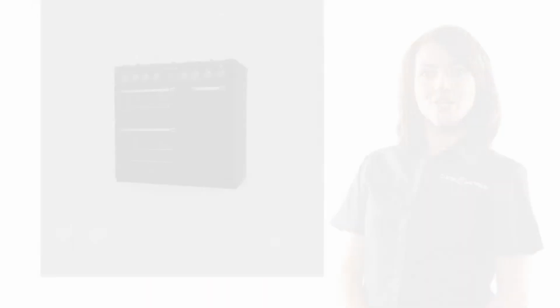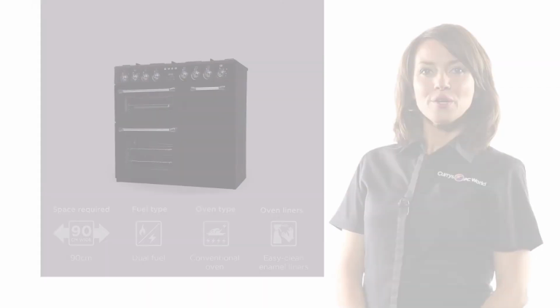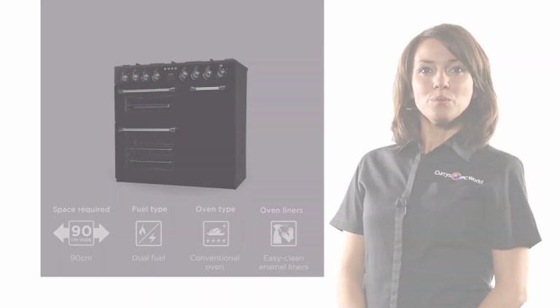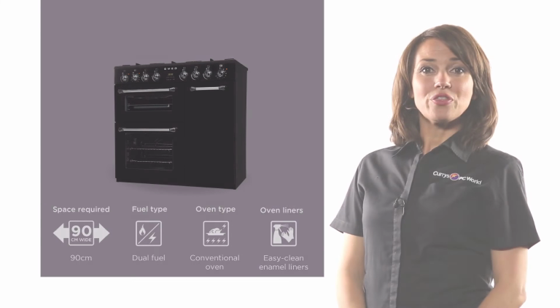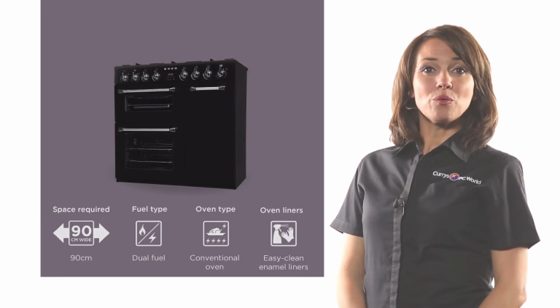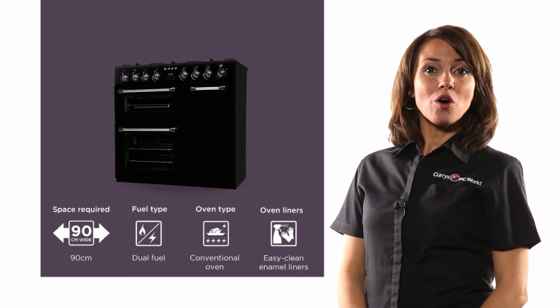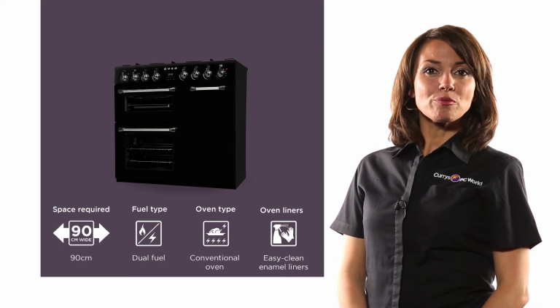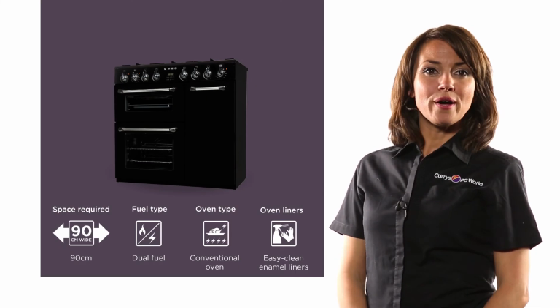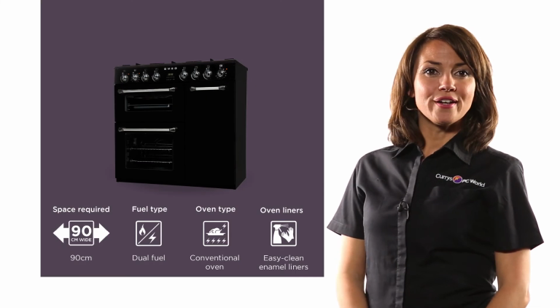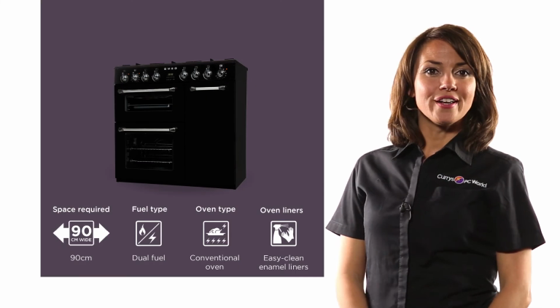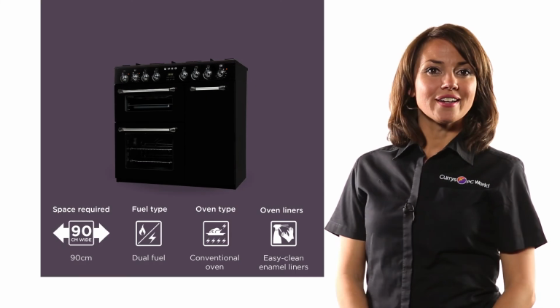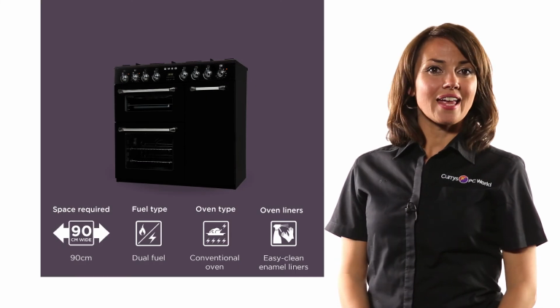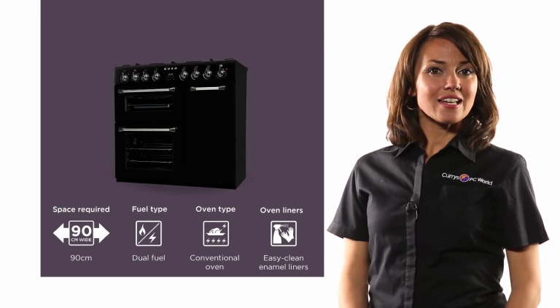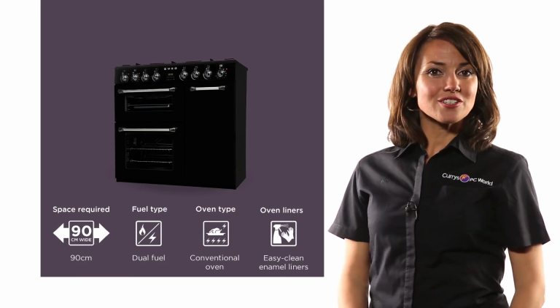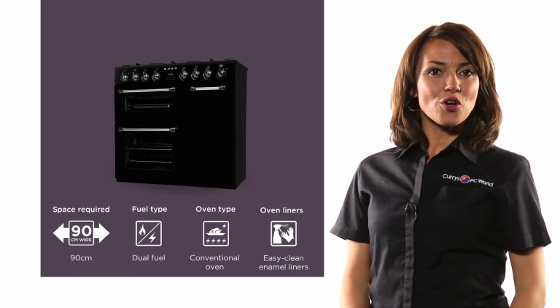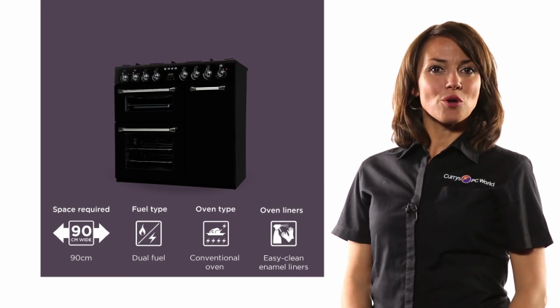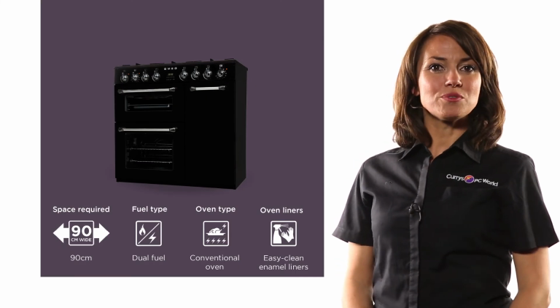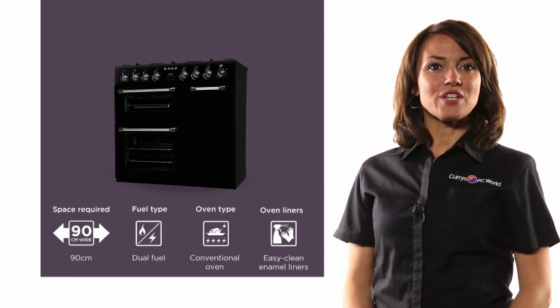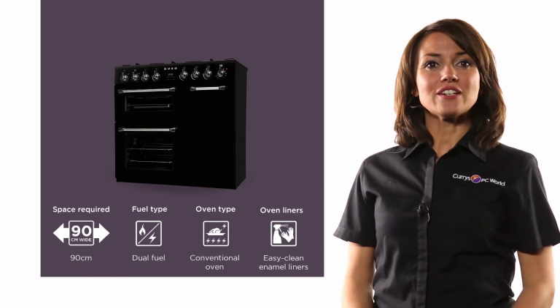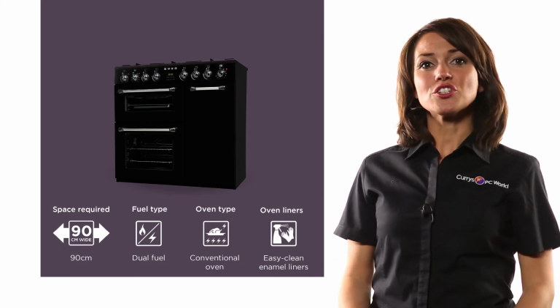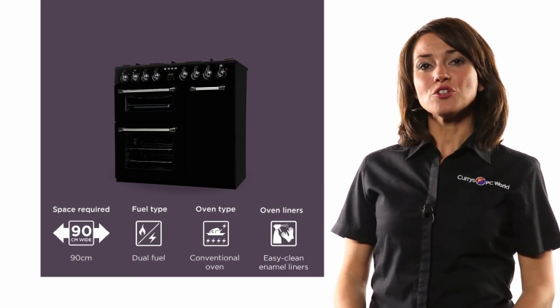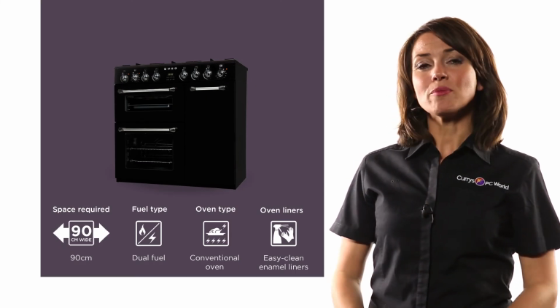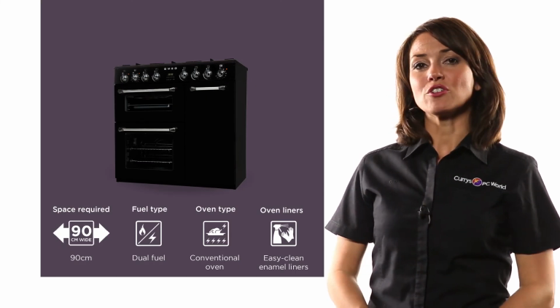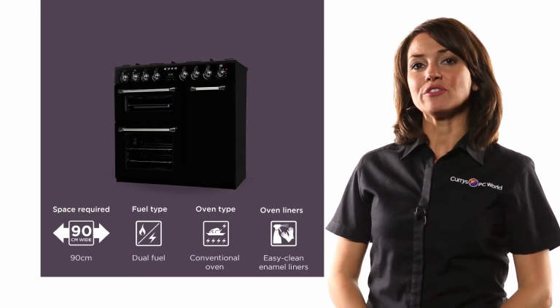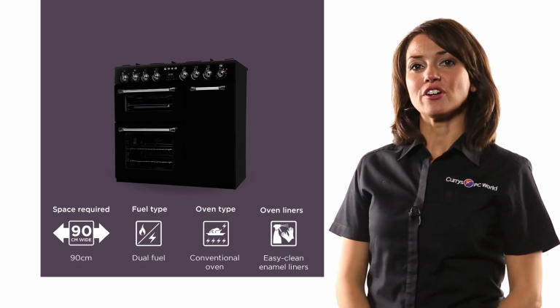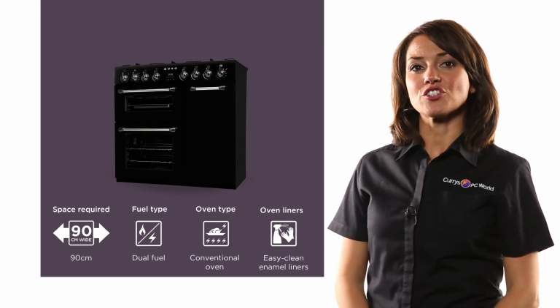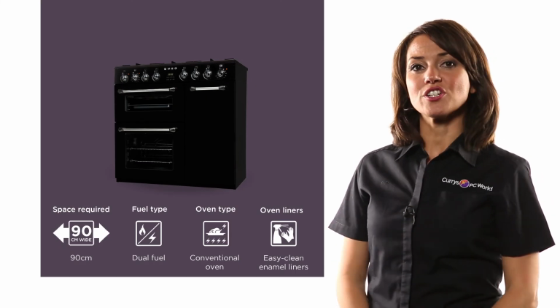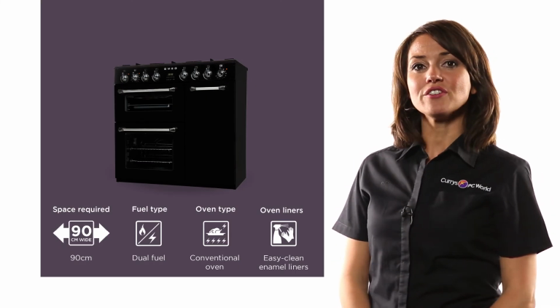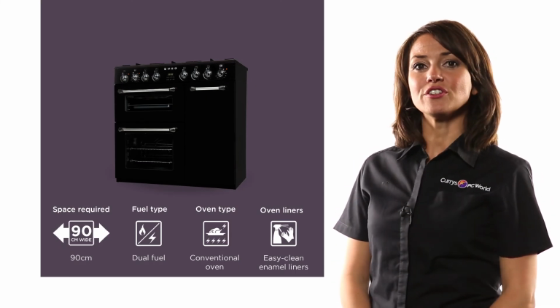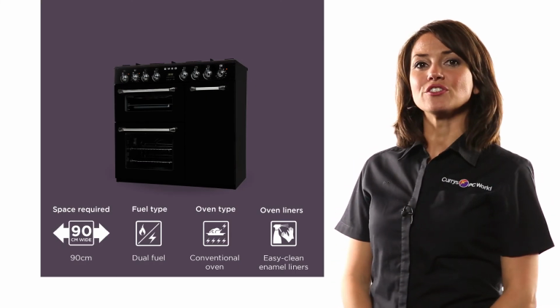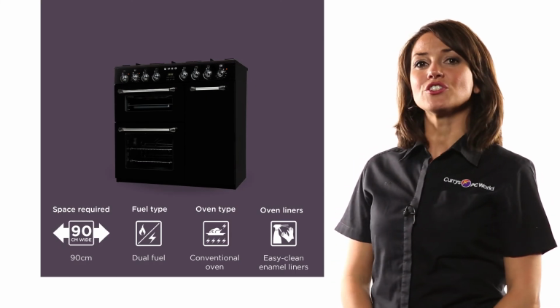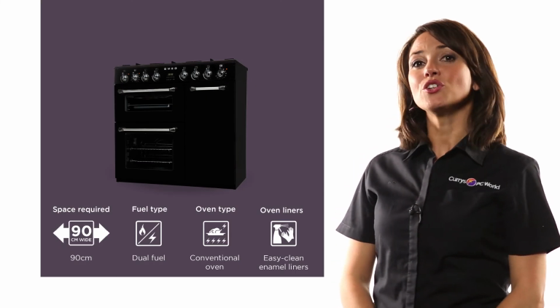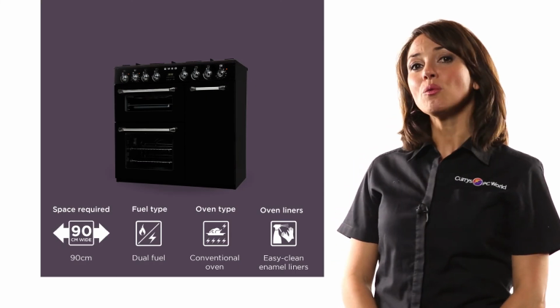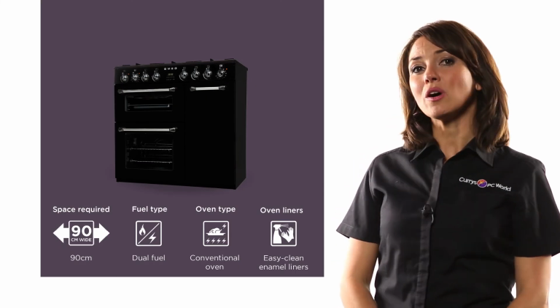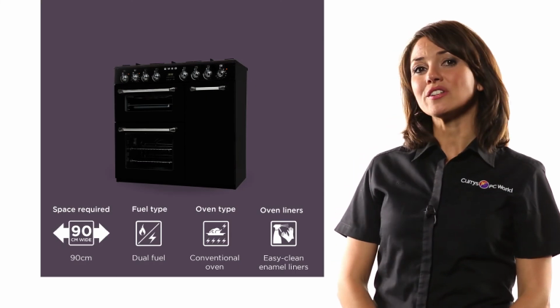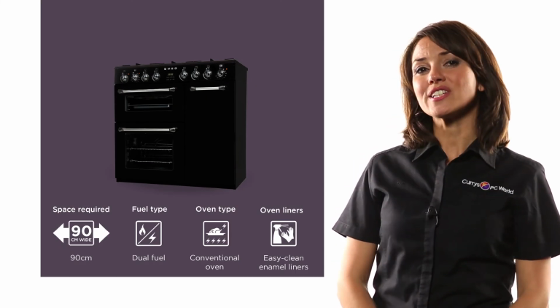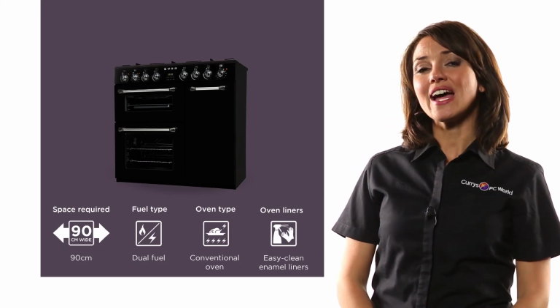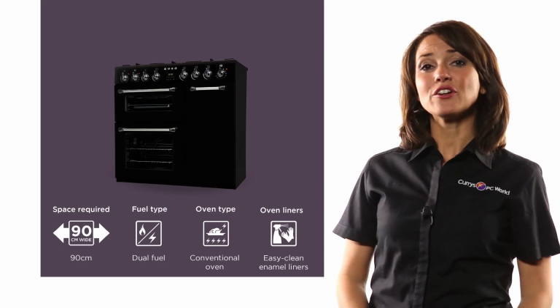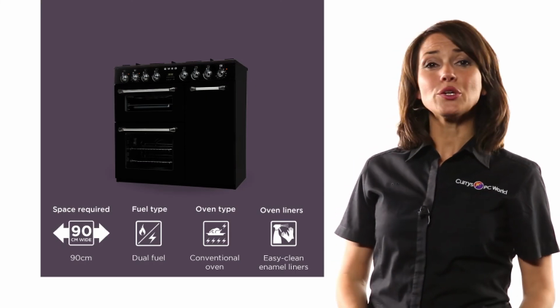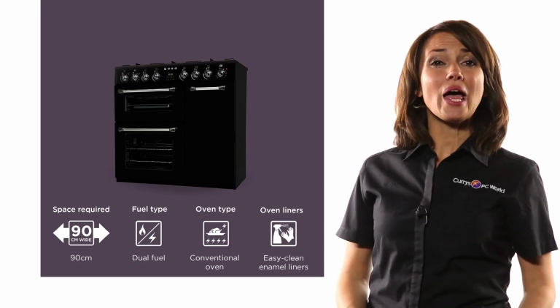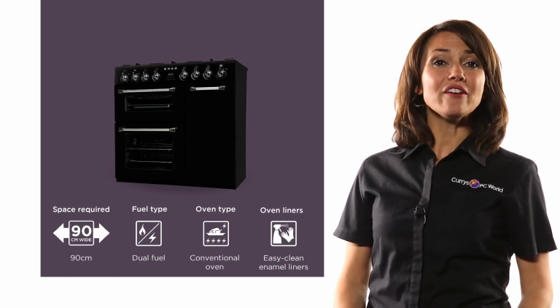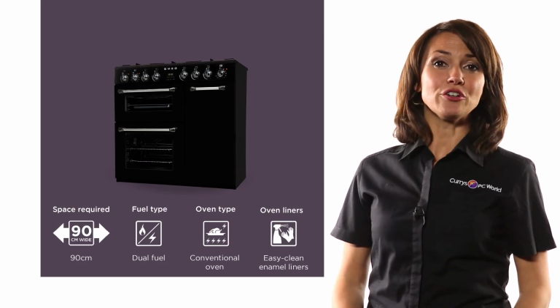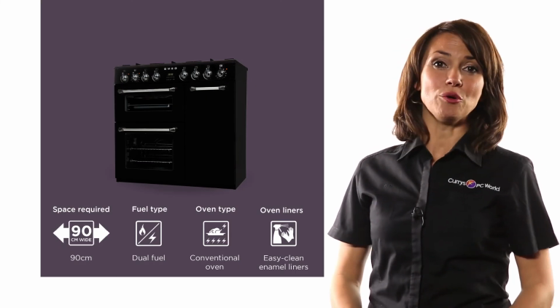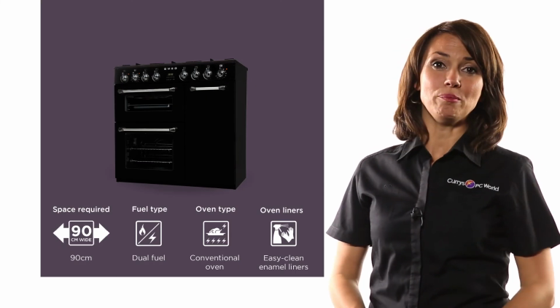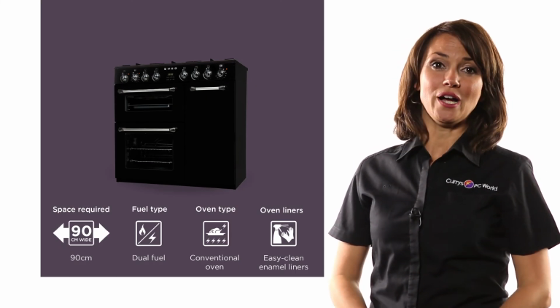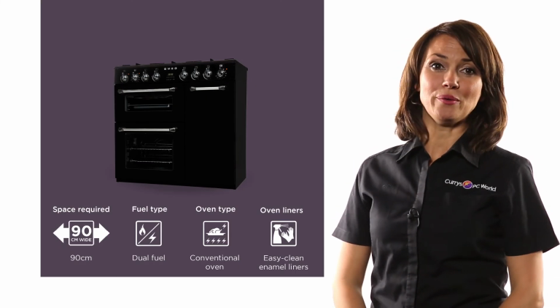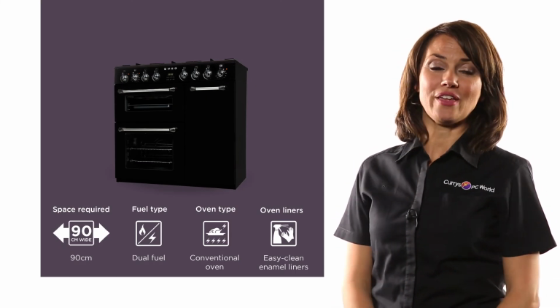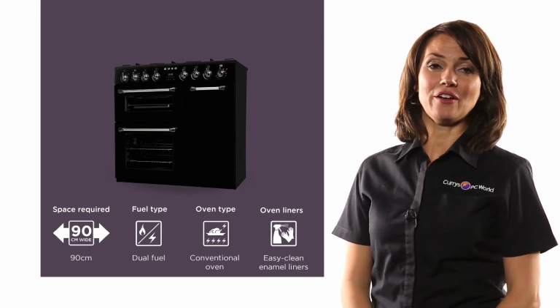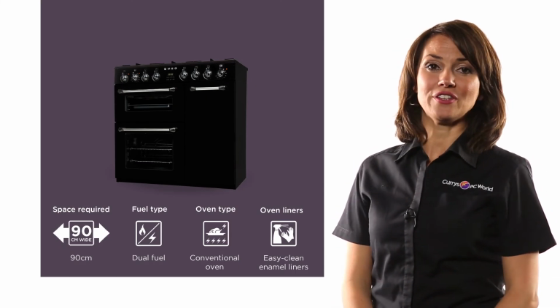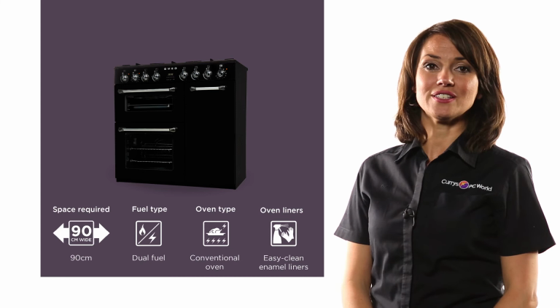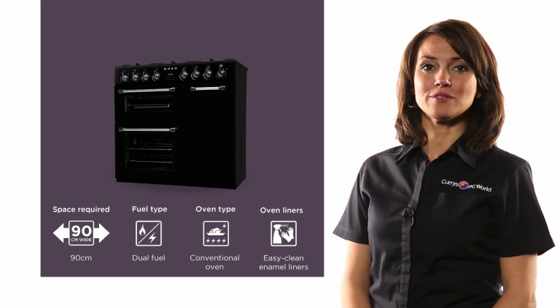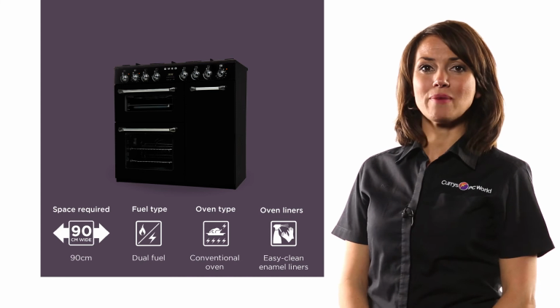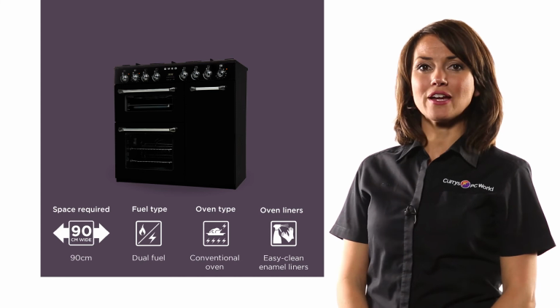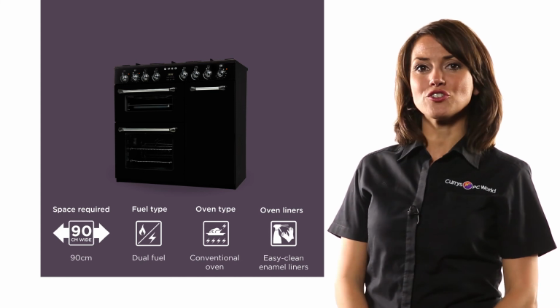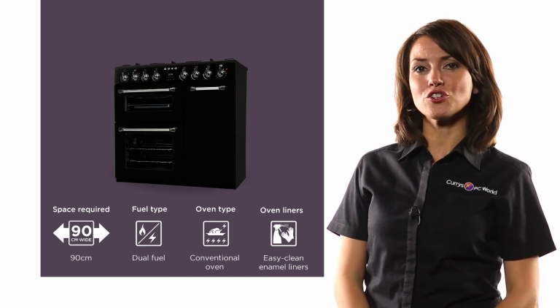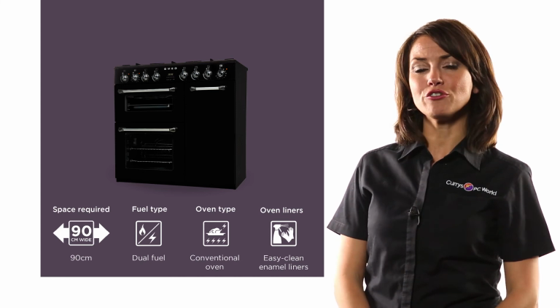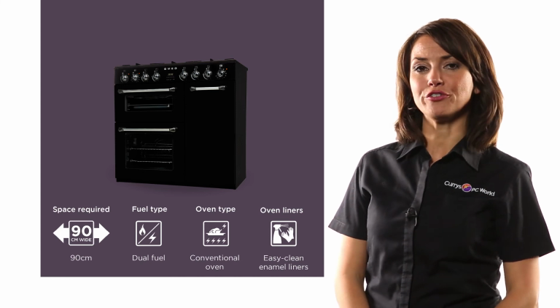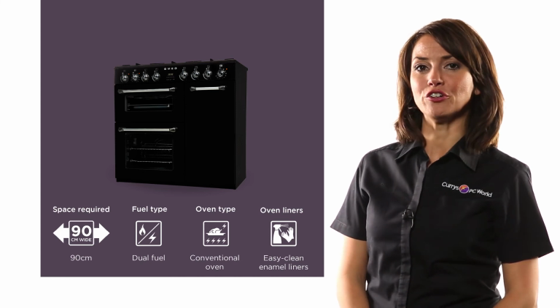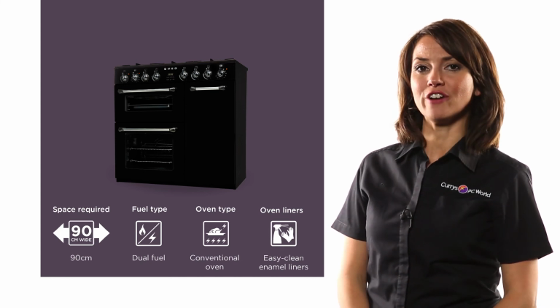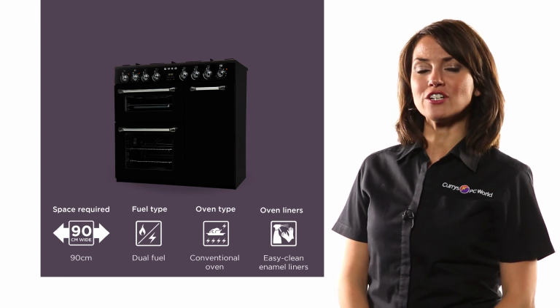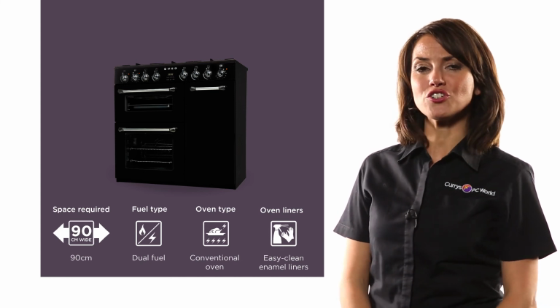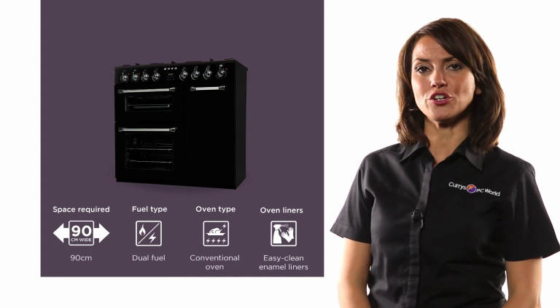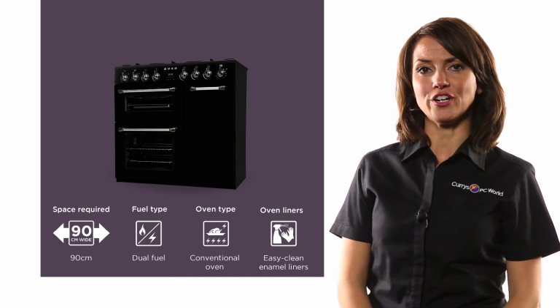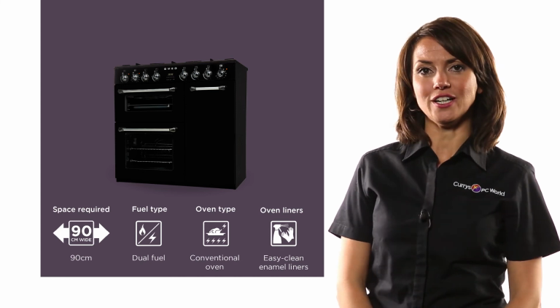With the wok burner, gas hobs and two multifunction ovens, you'll wonder how you ever got by without this Smeg dual fuel range cooker.